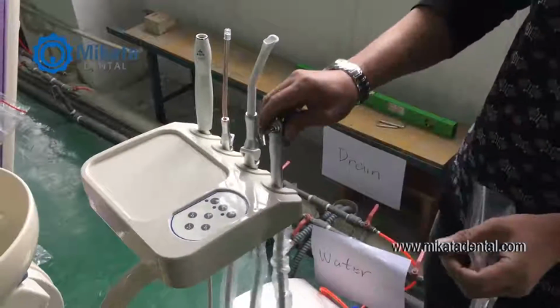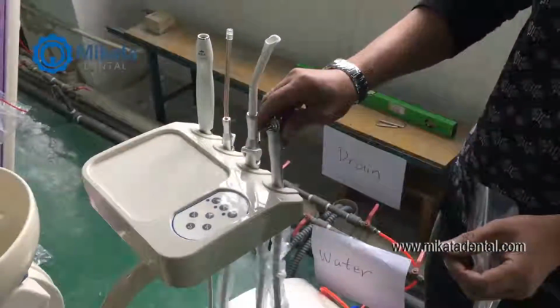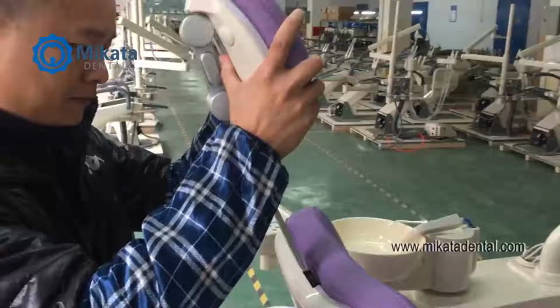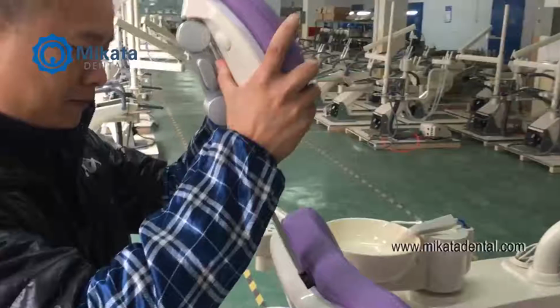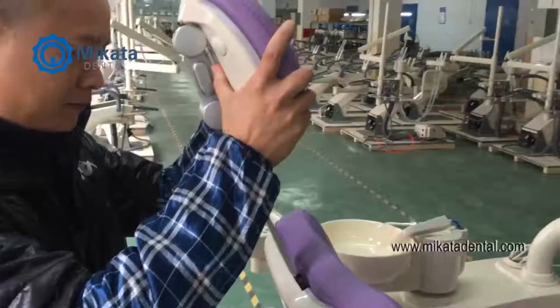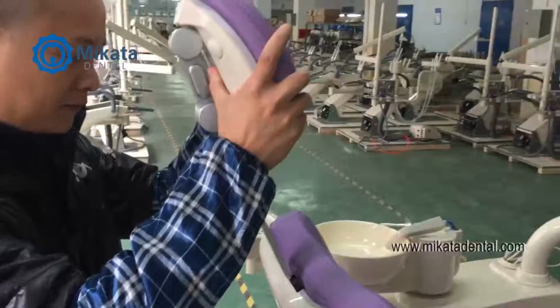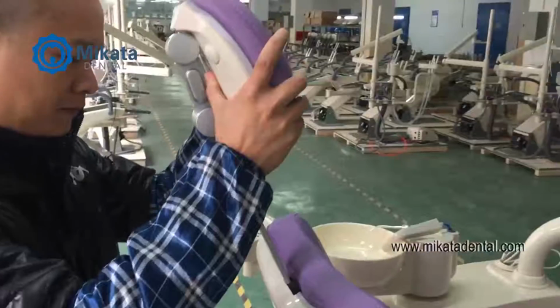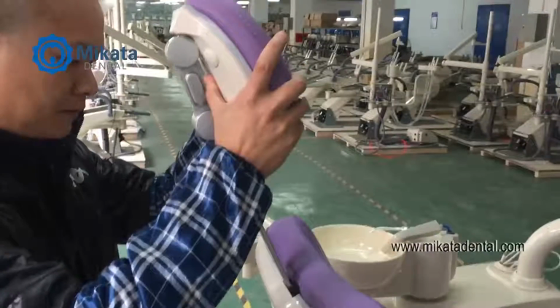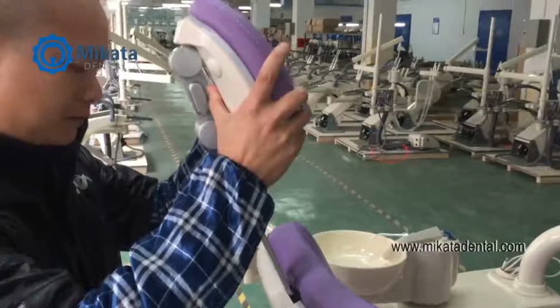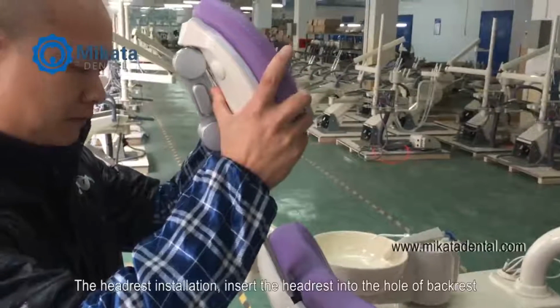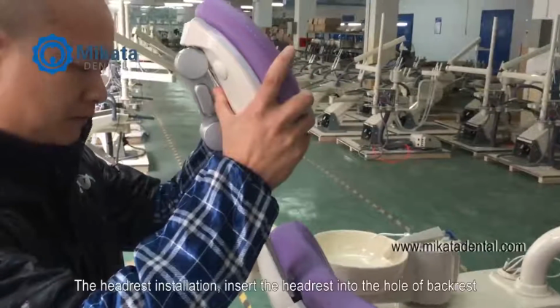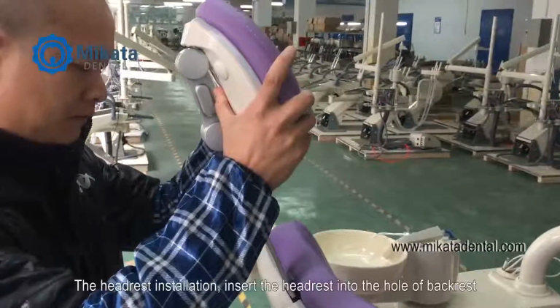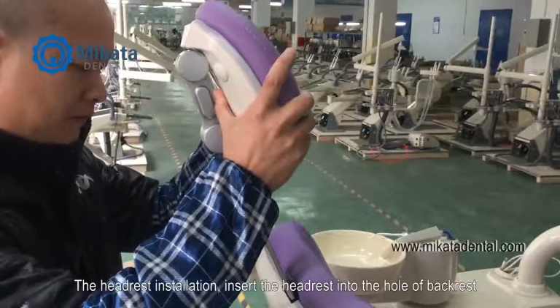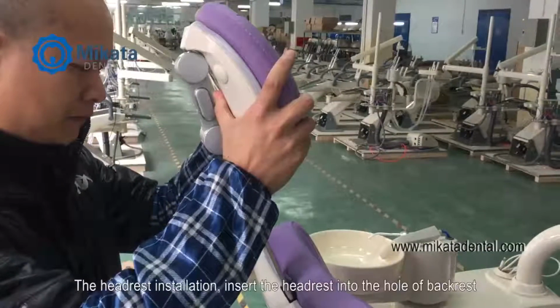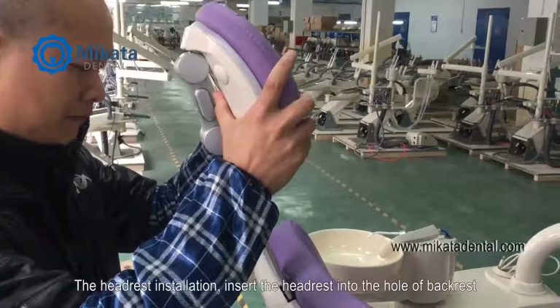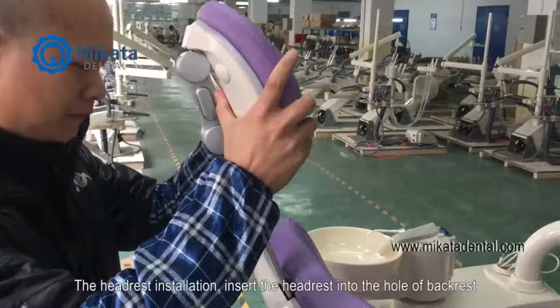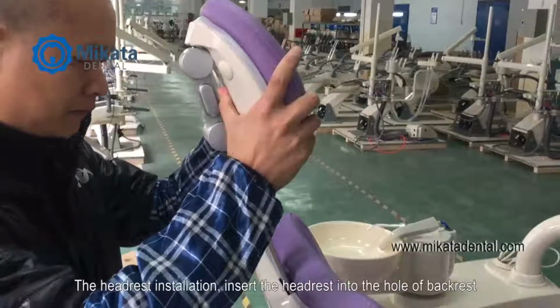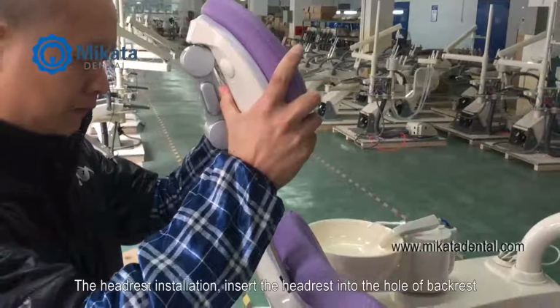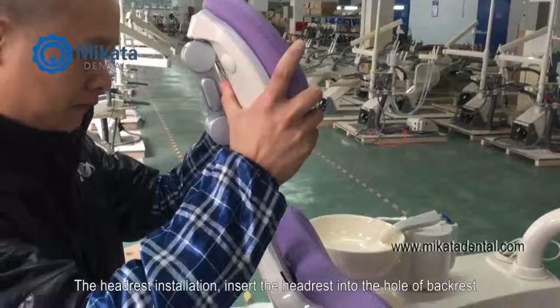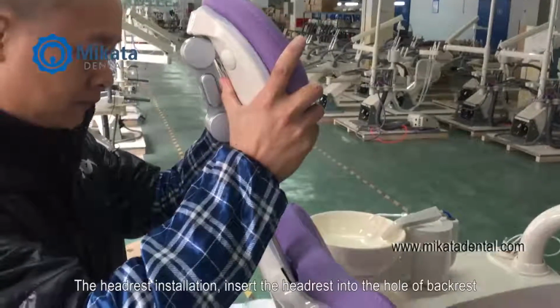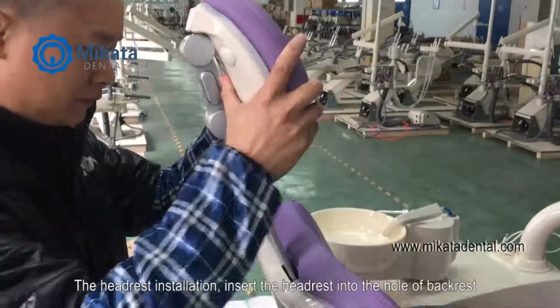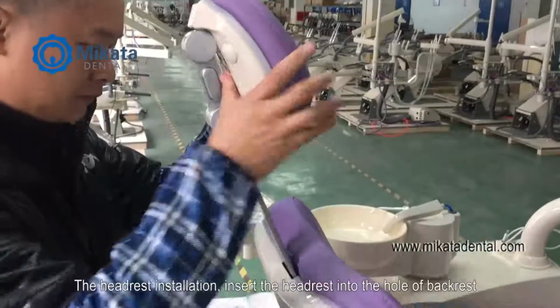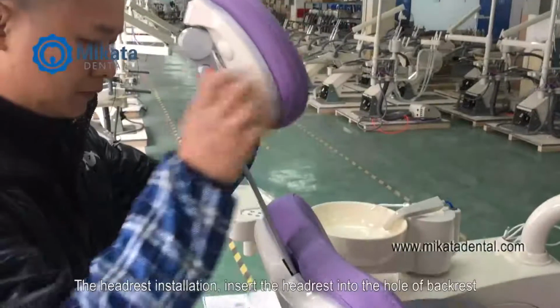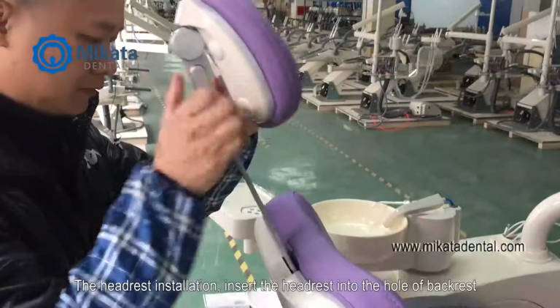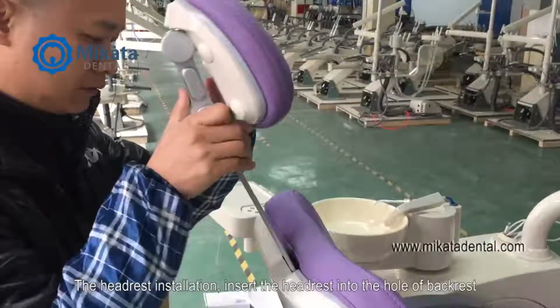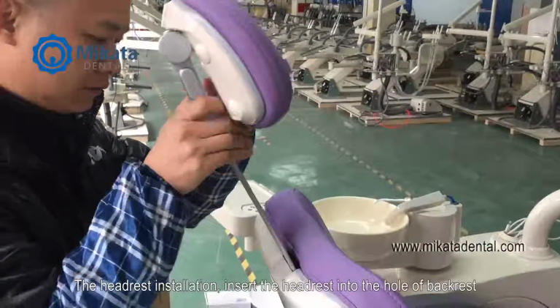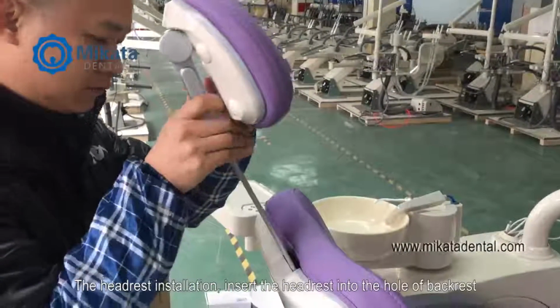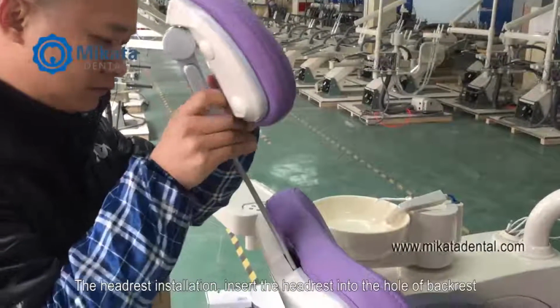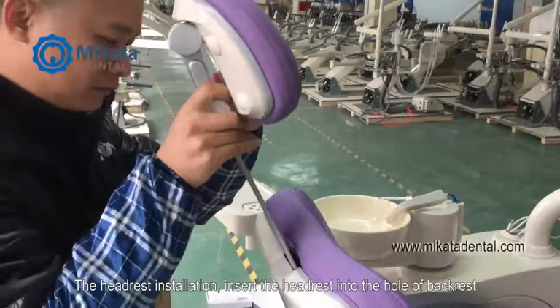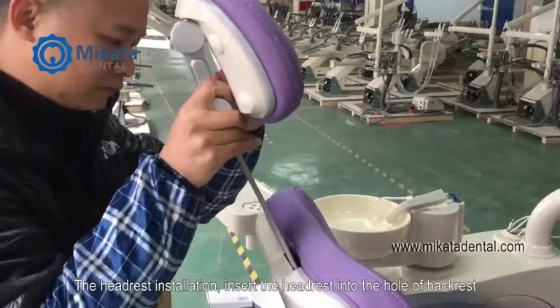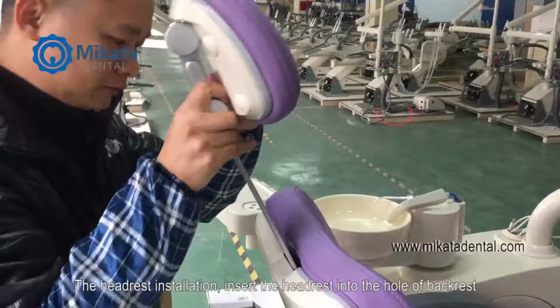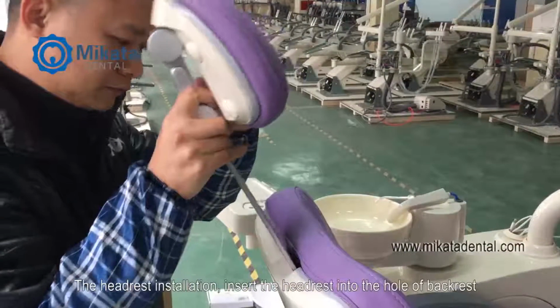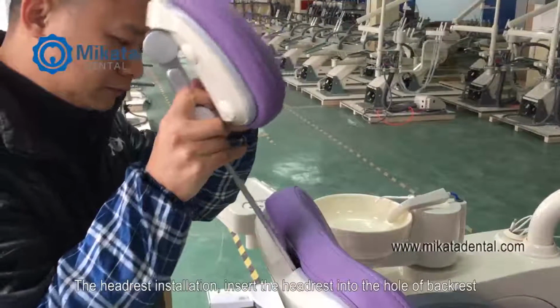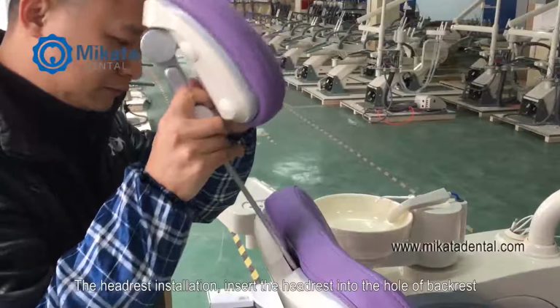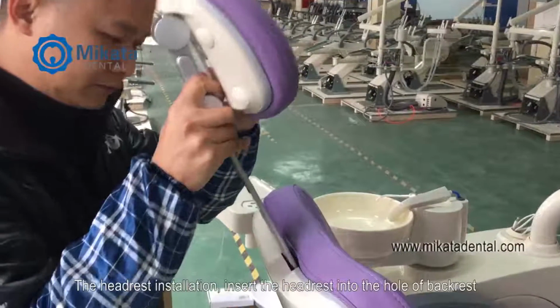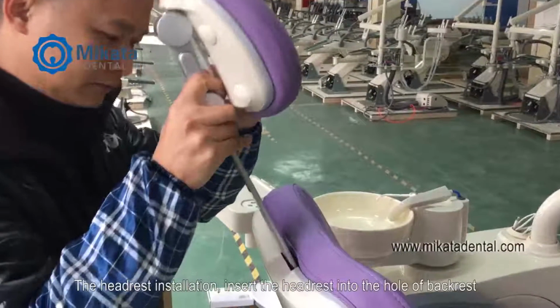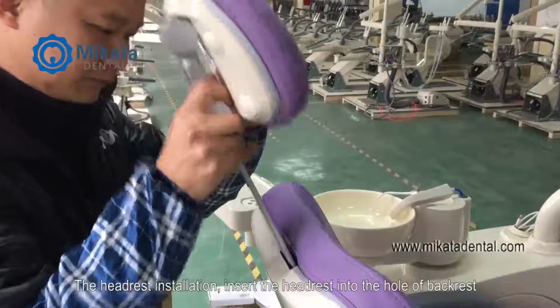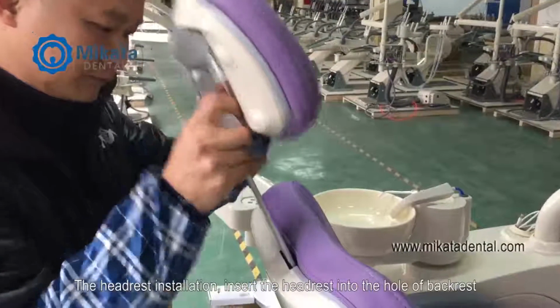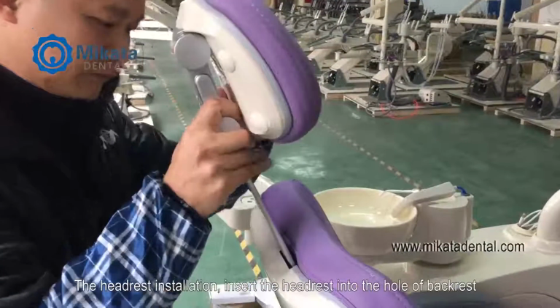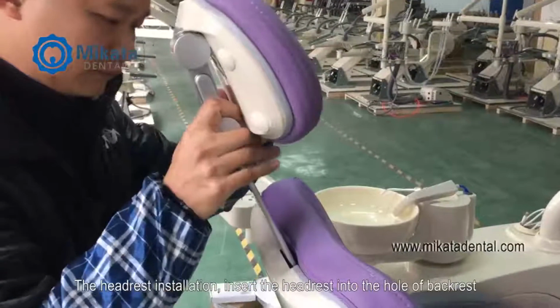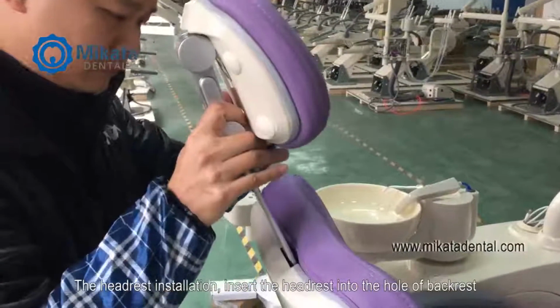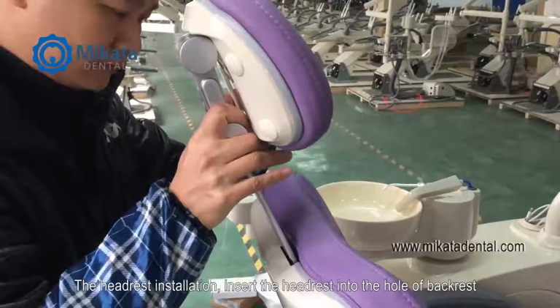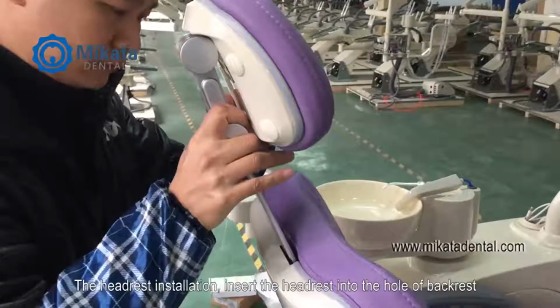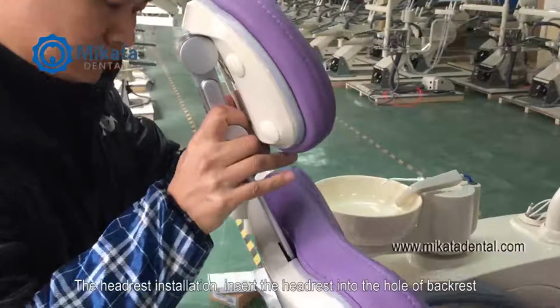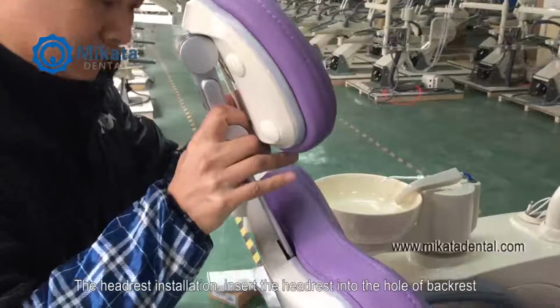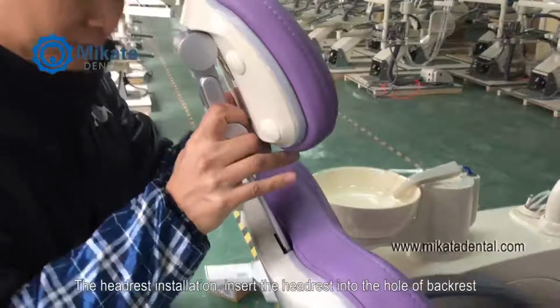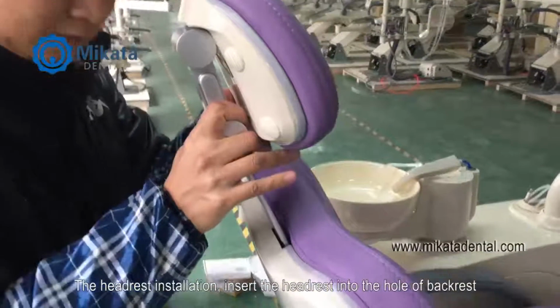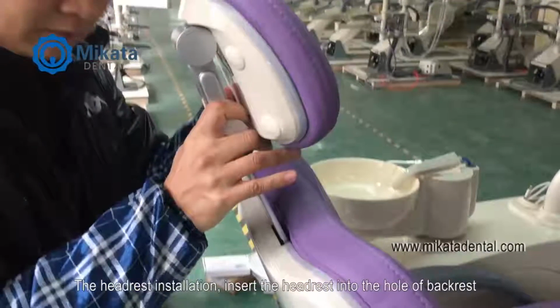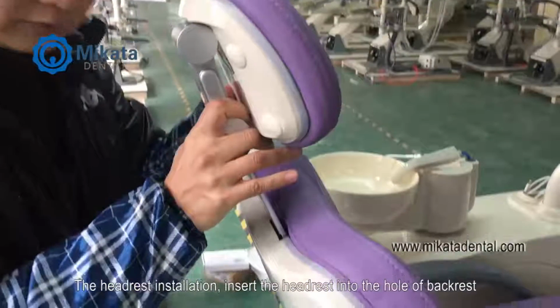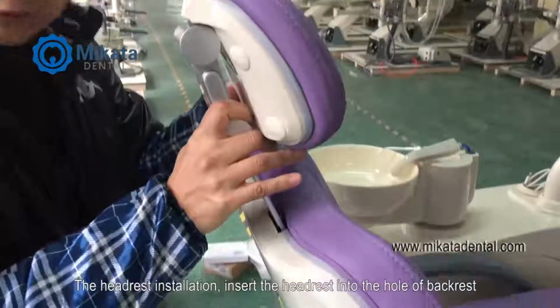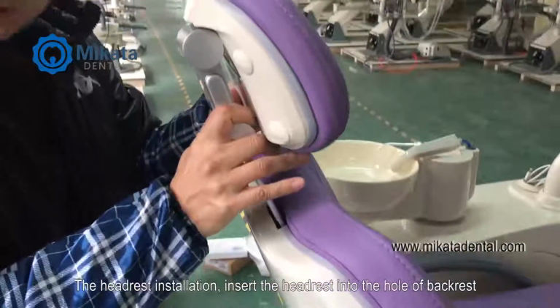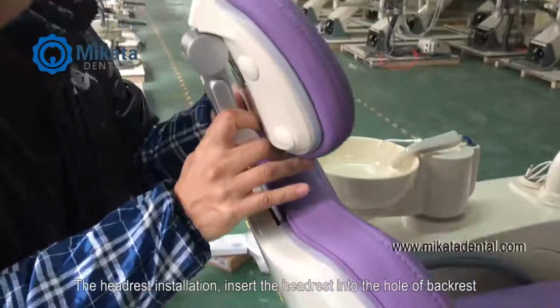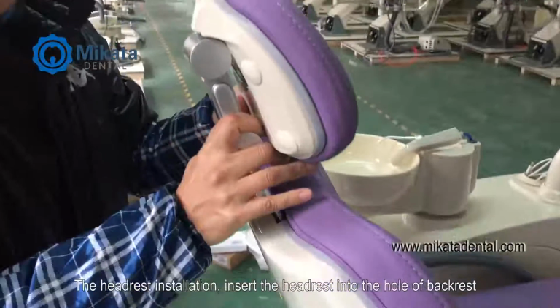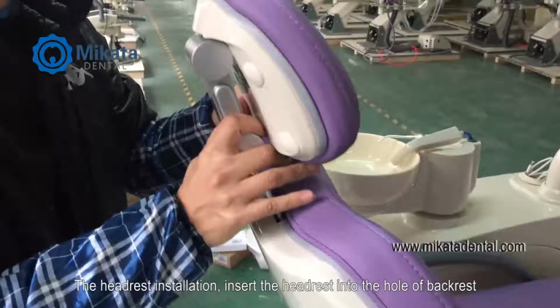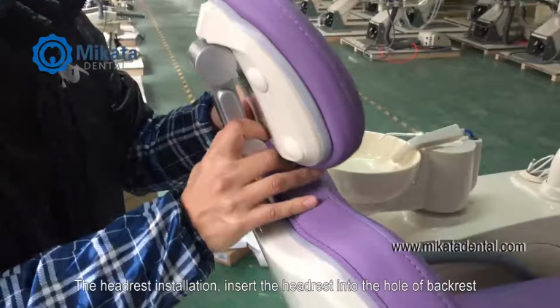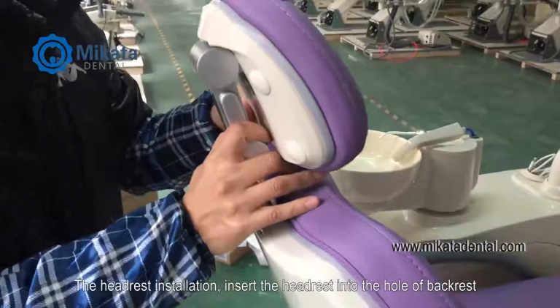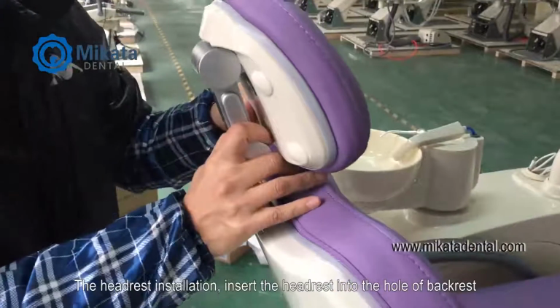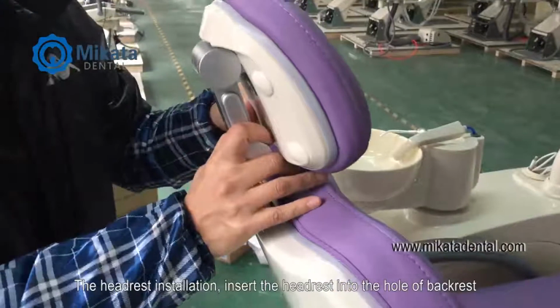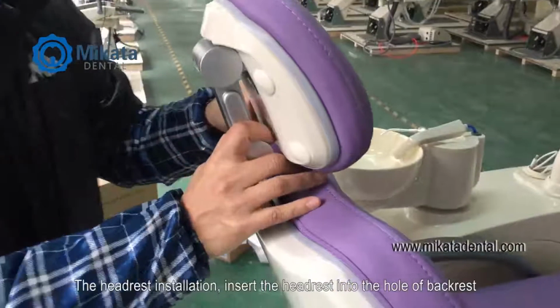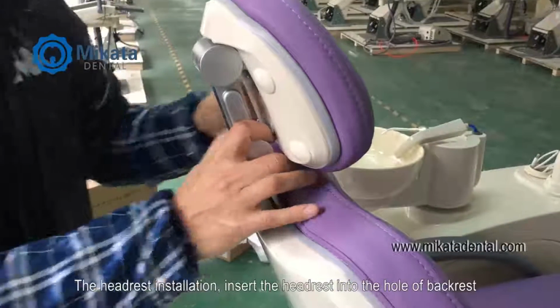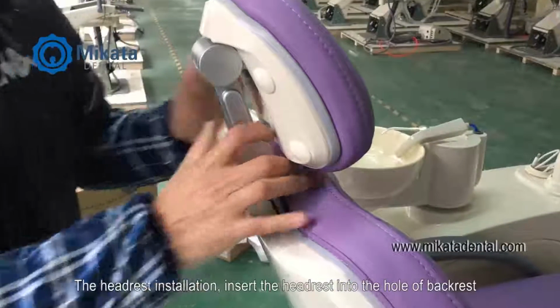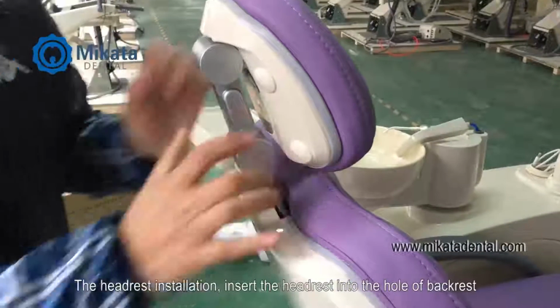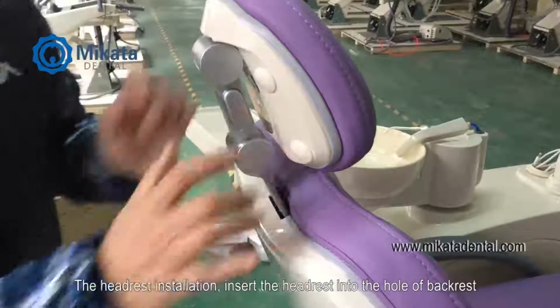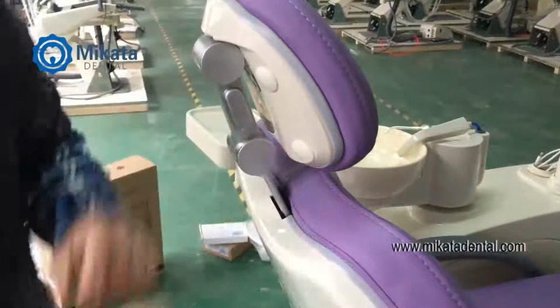Headrest installation. Insert the headrest into the hole of the backrest.